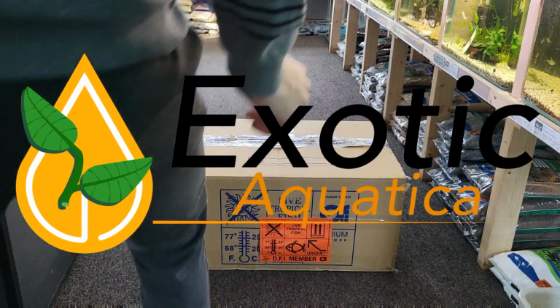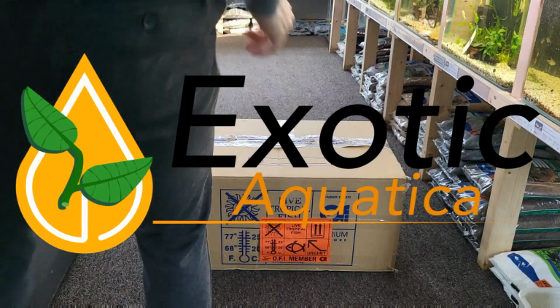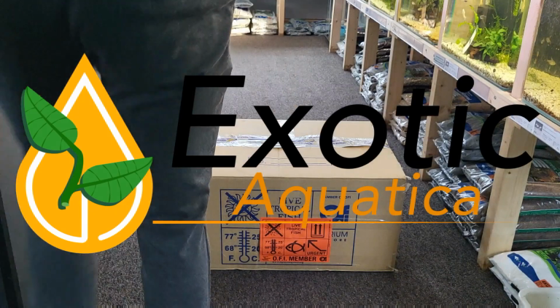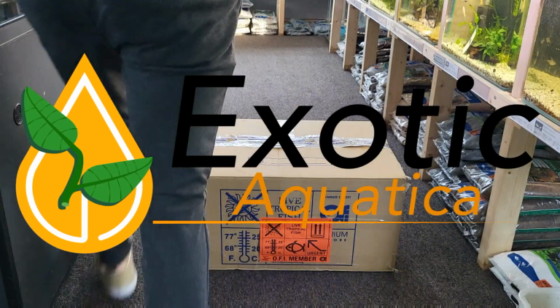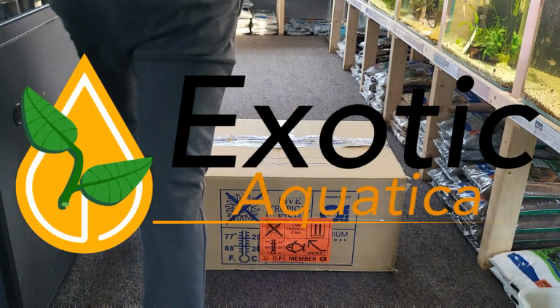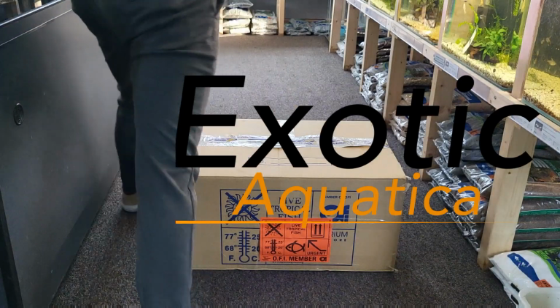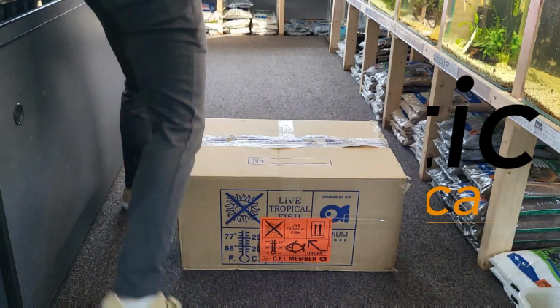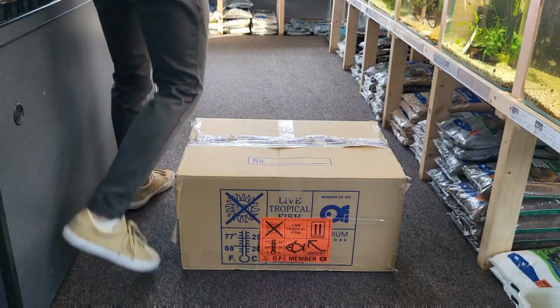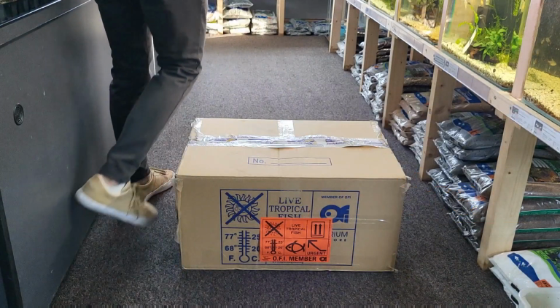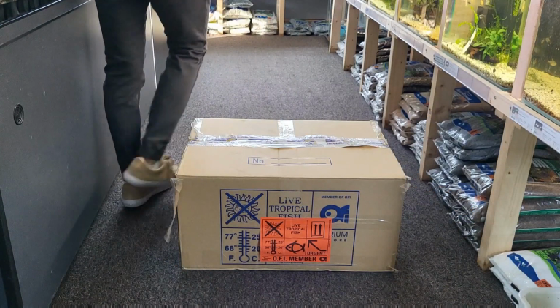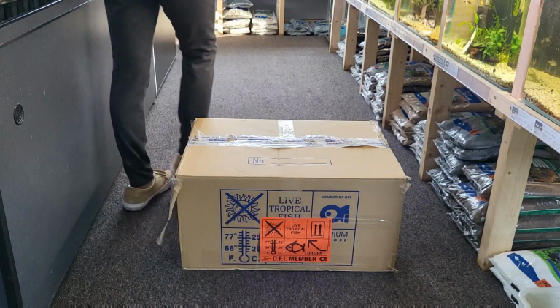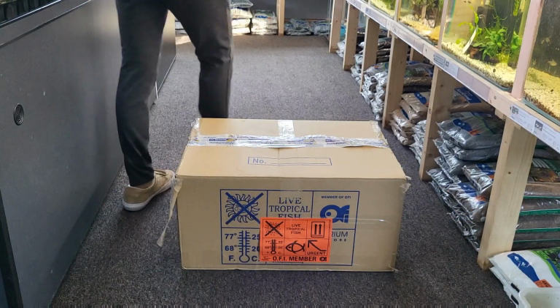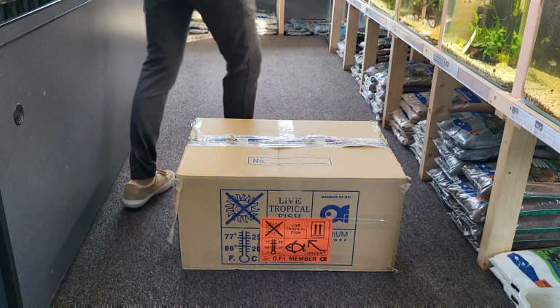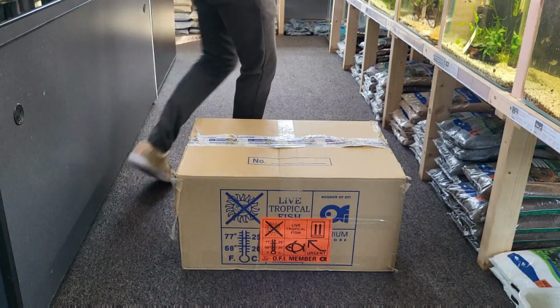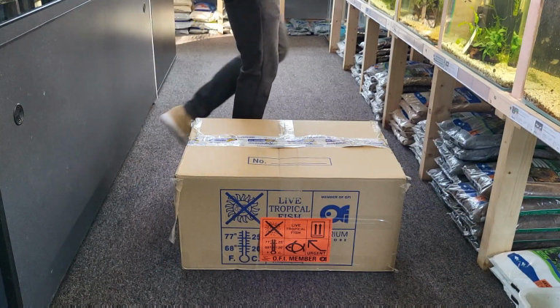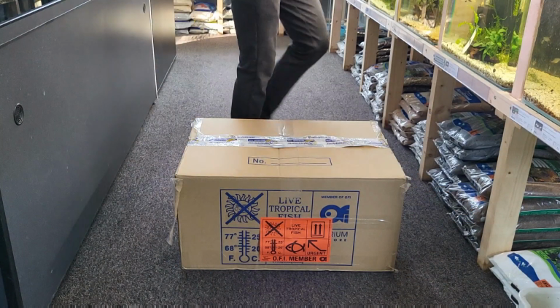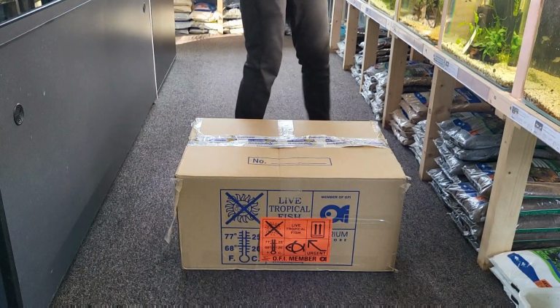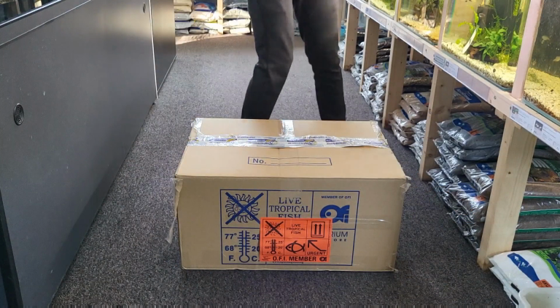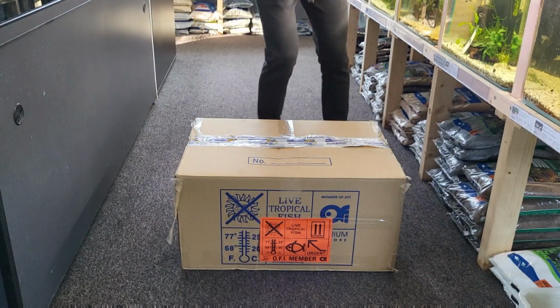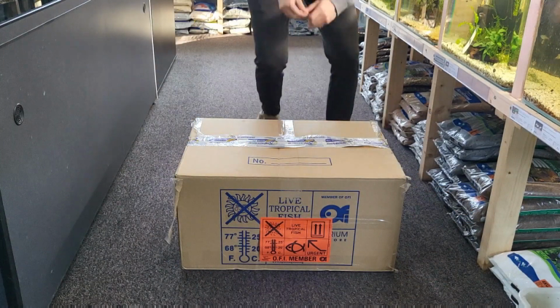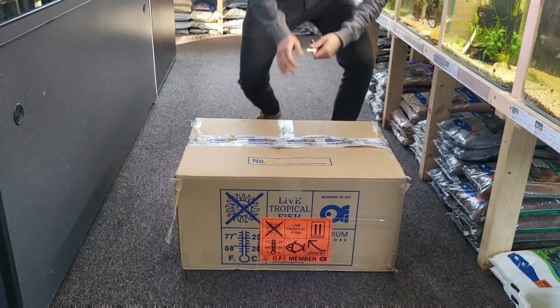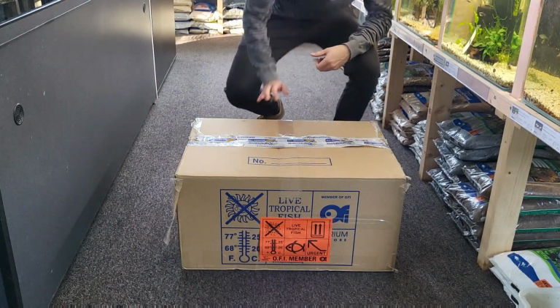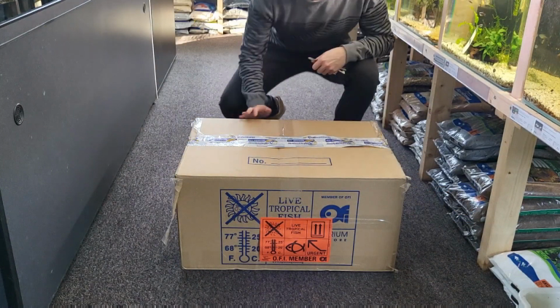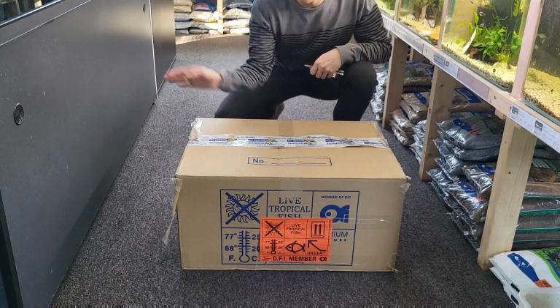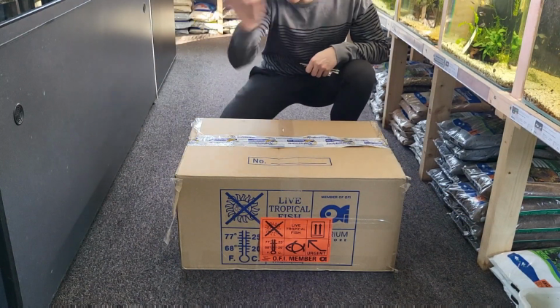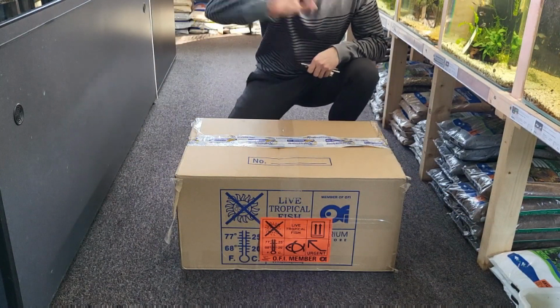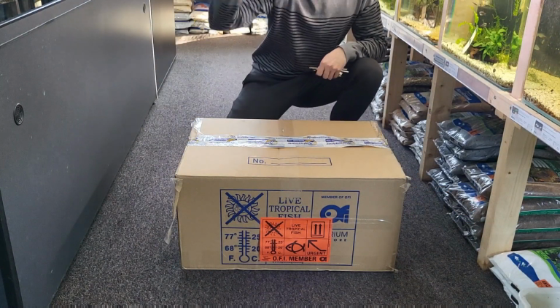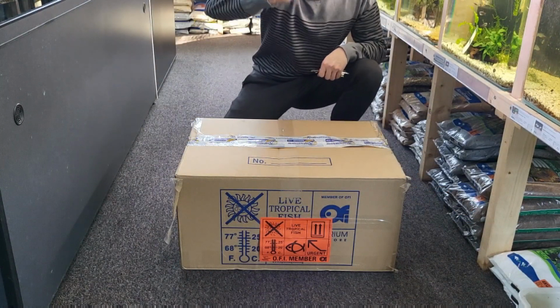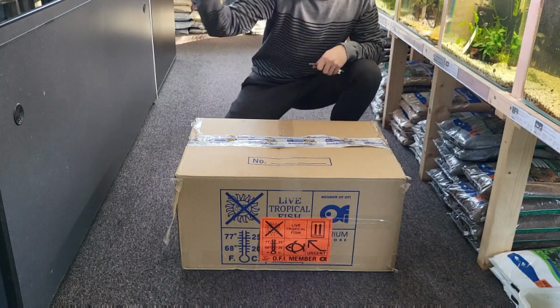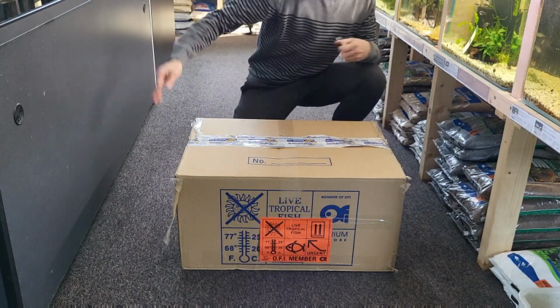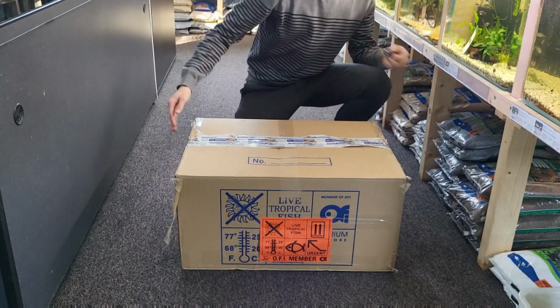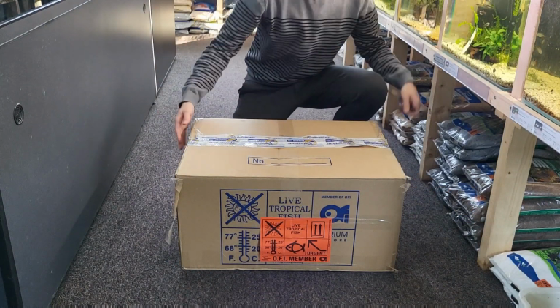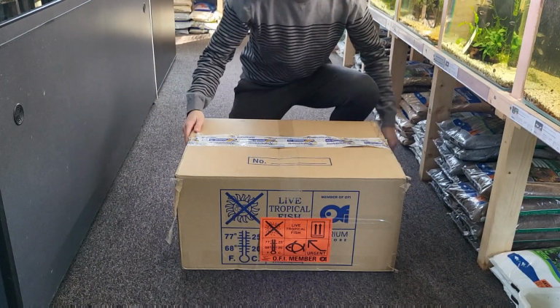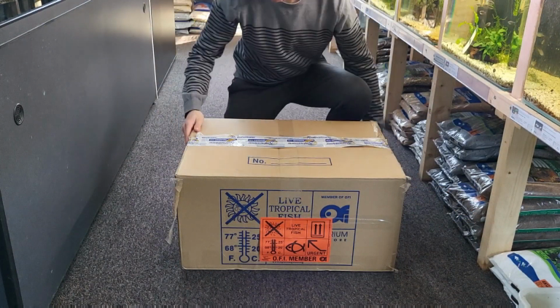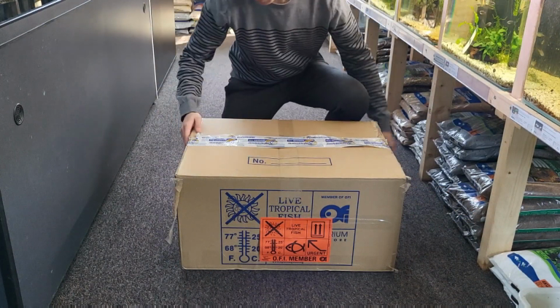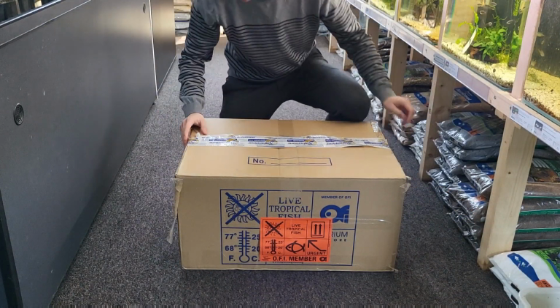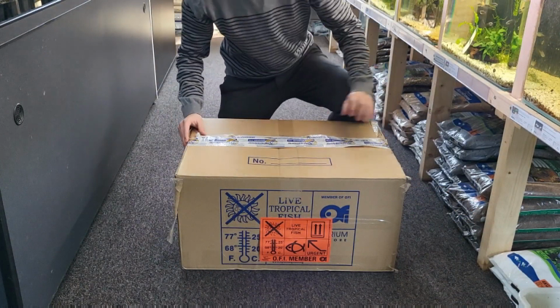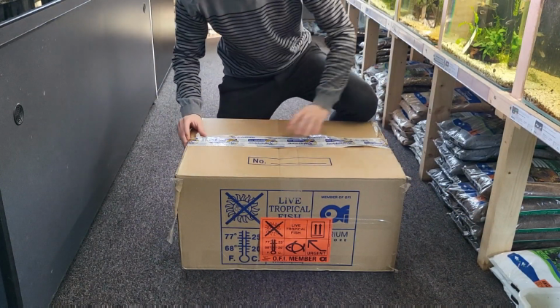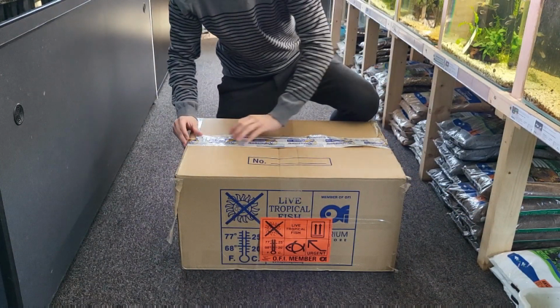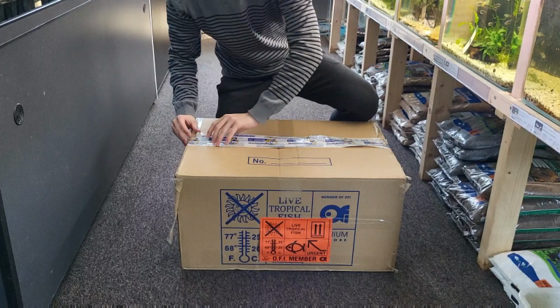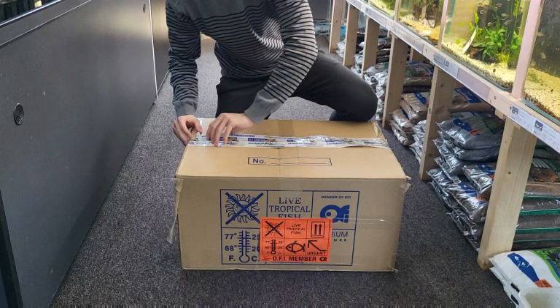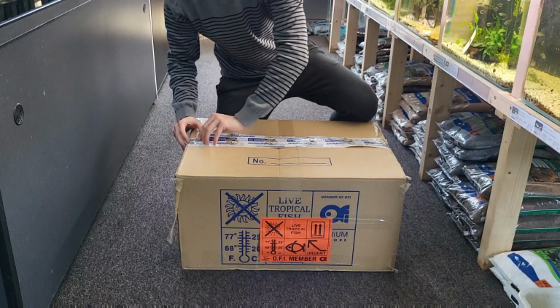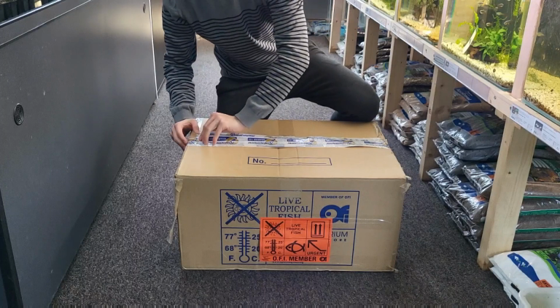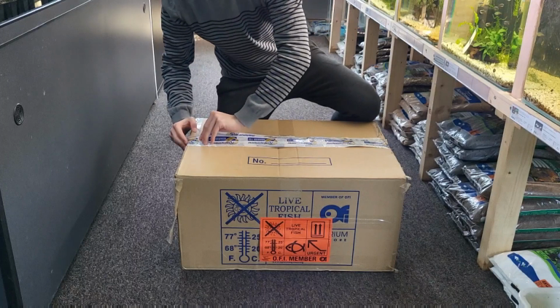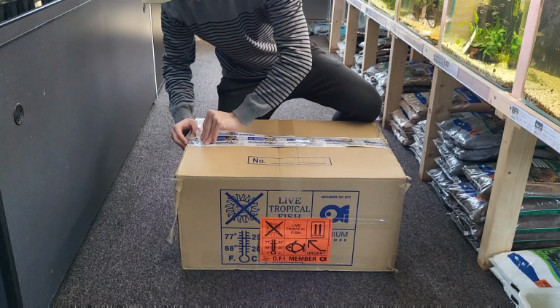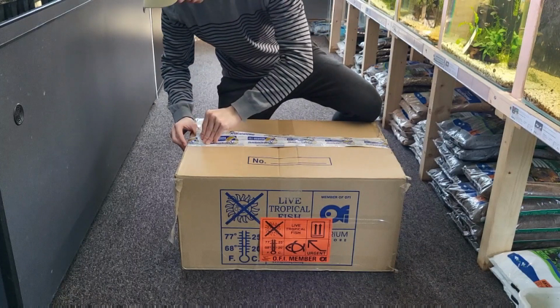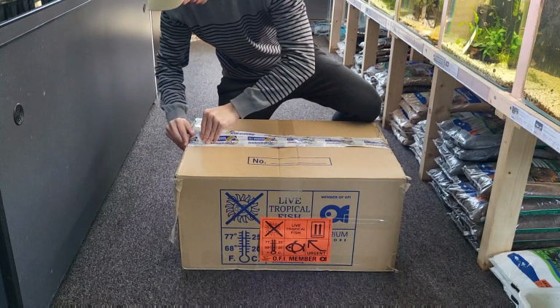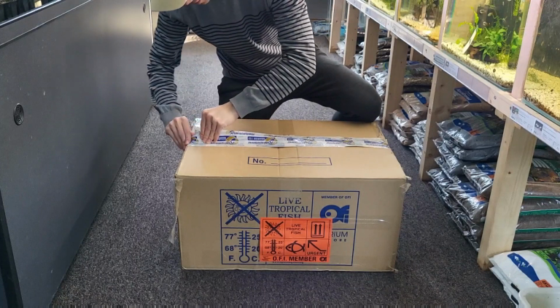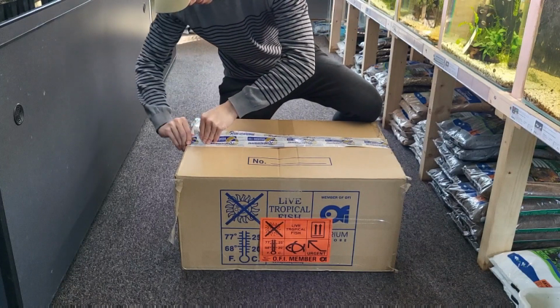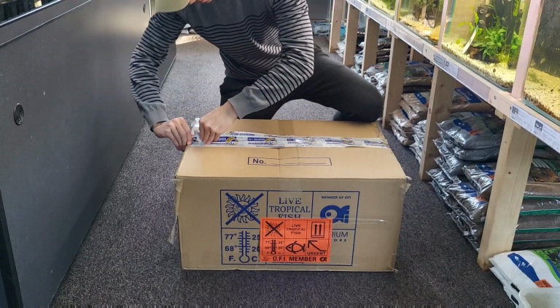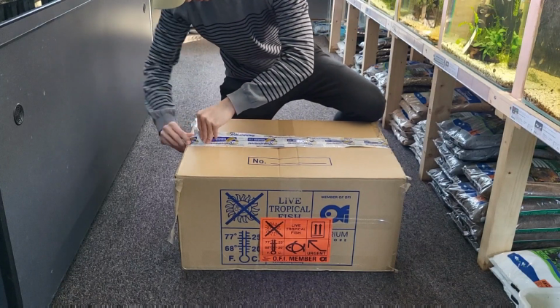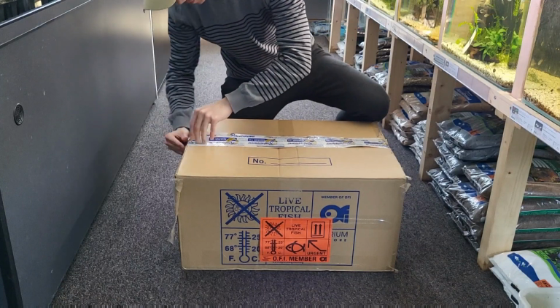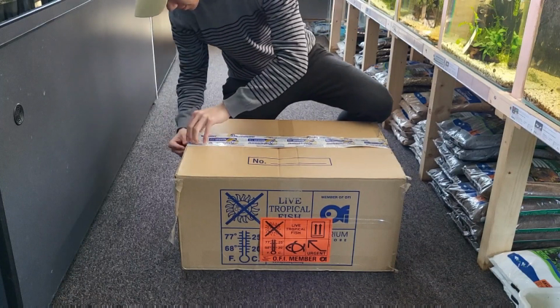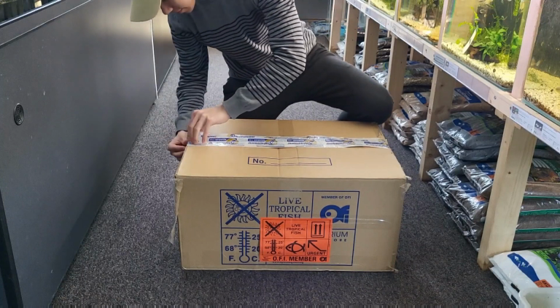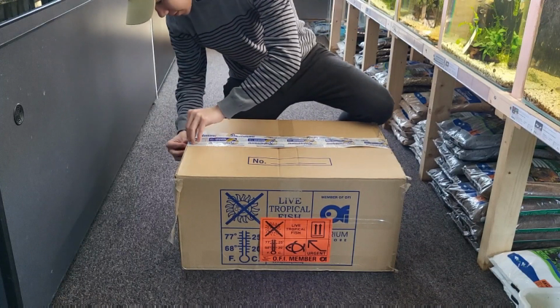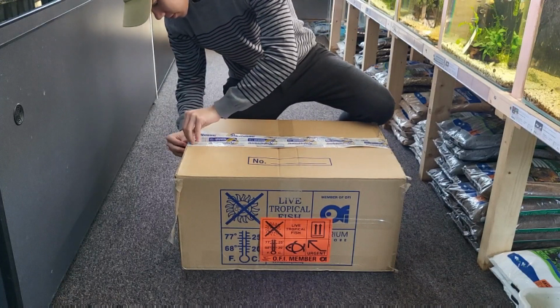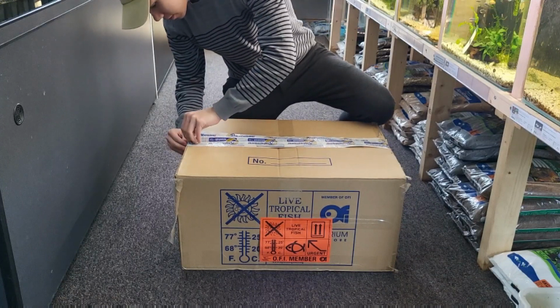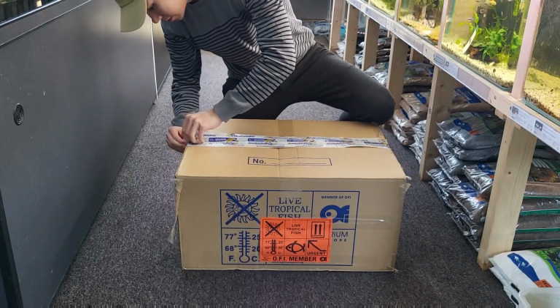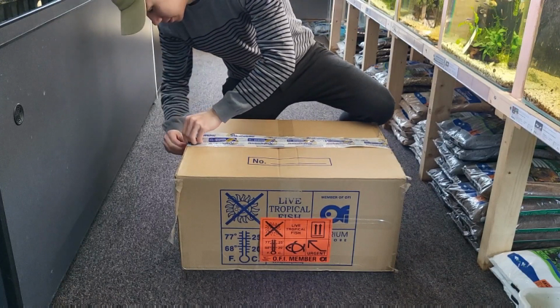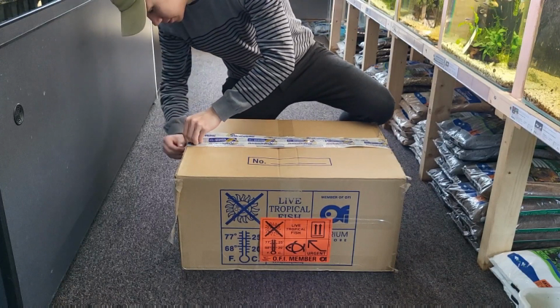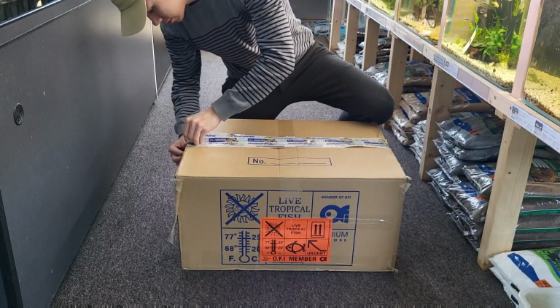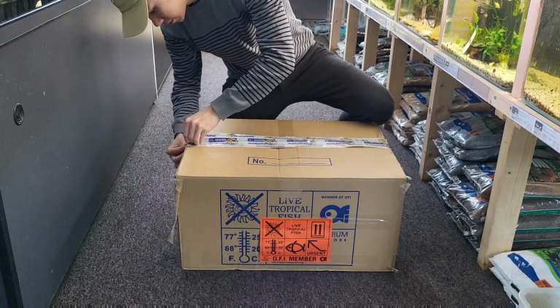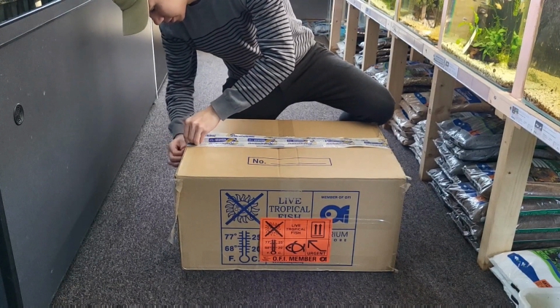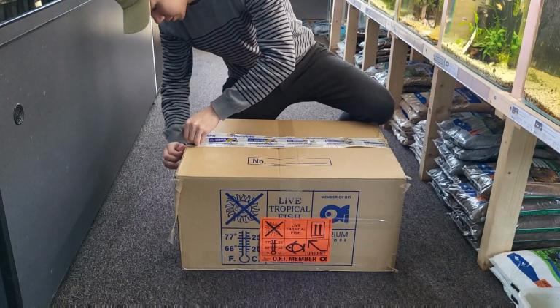Hi guys and welcome to this new video. Today we had a delivery of new fish that came in, so let's unbox it.